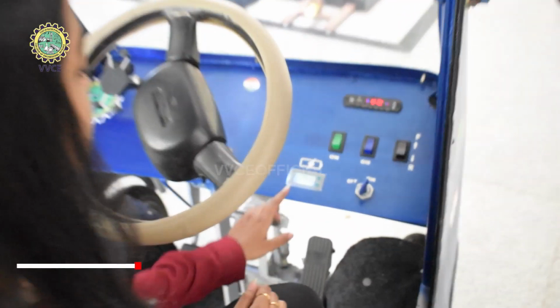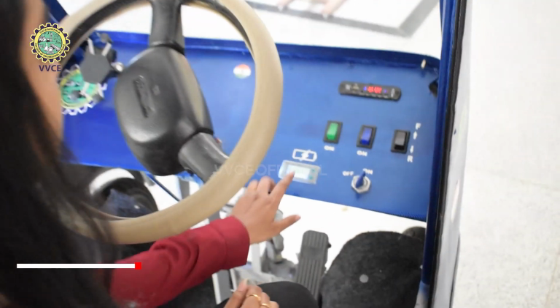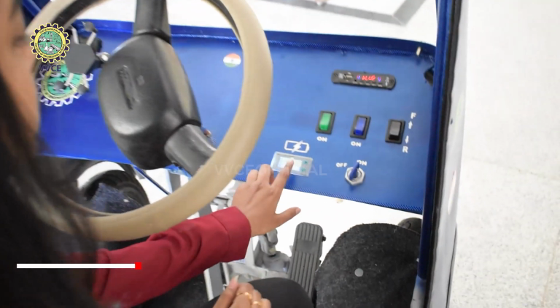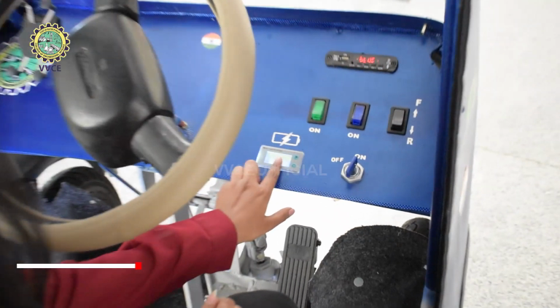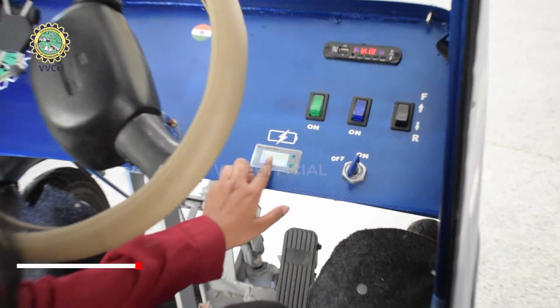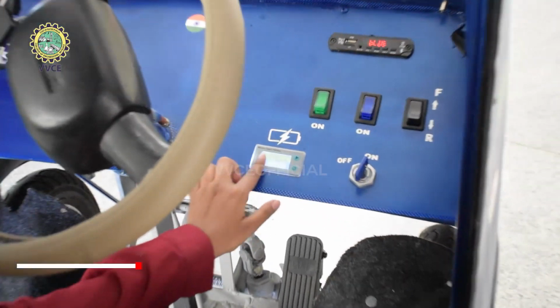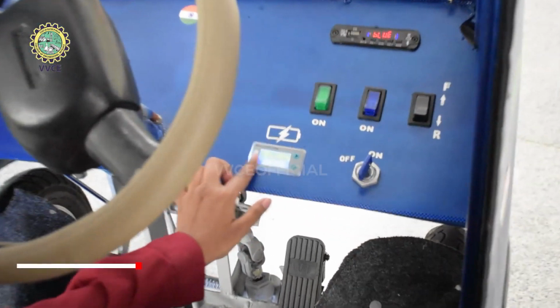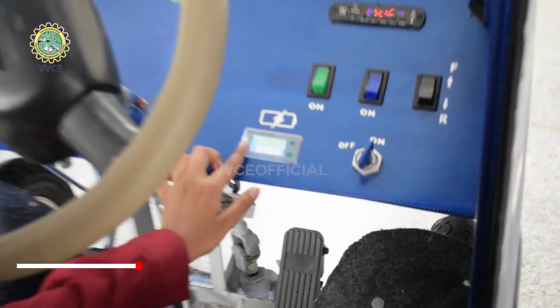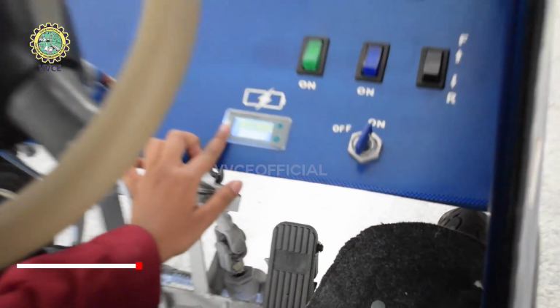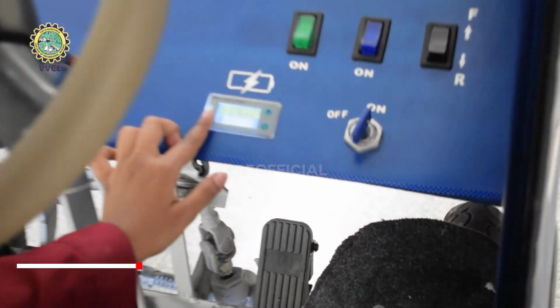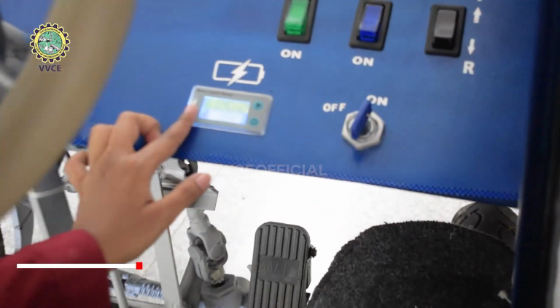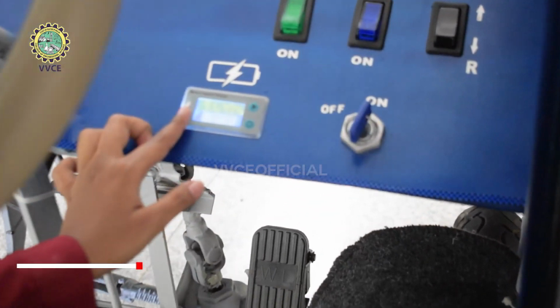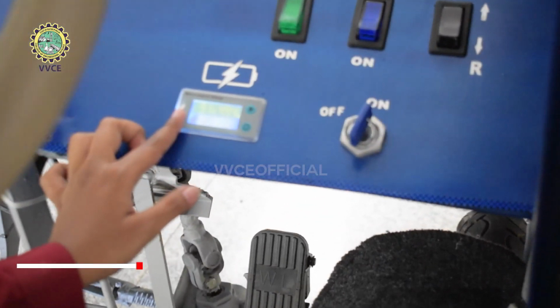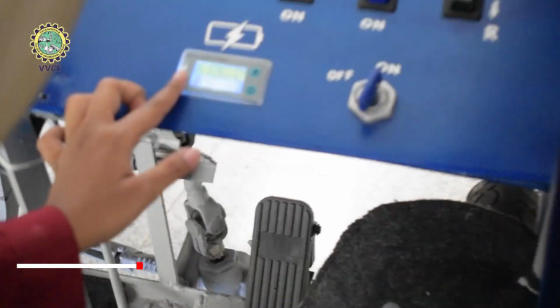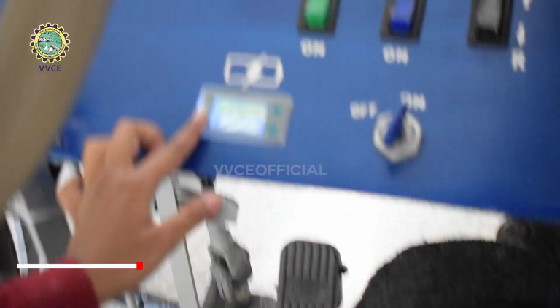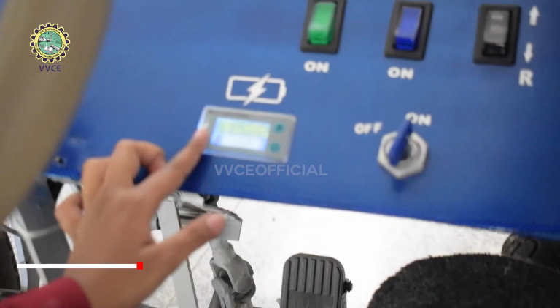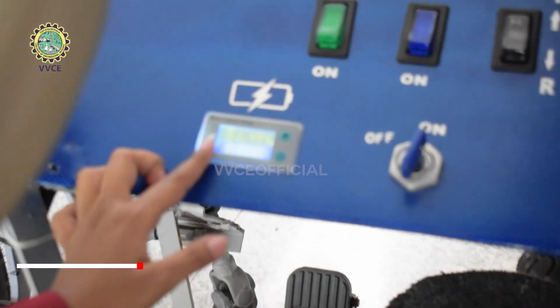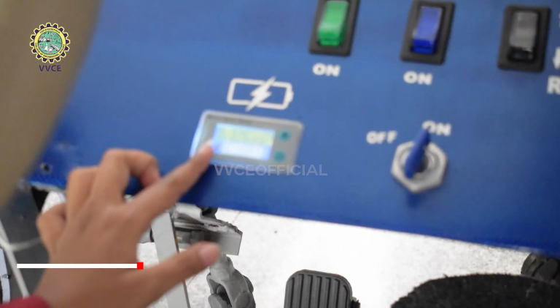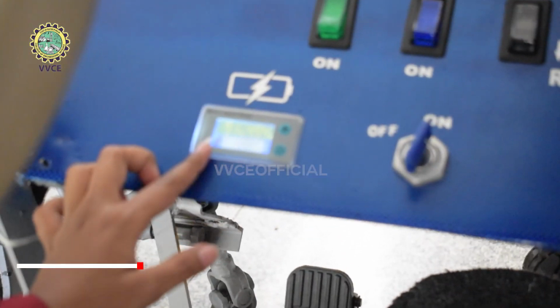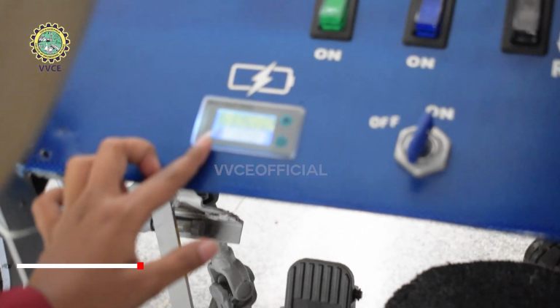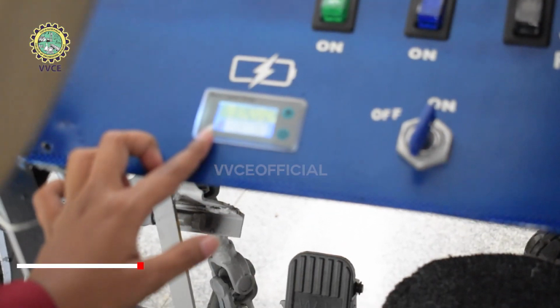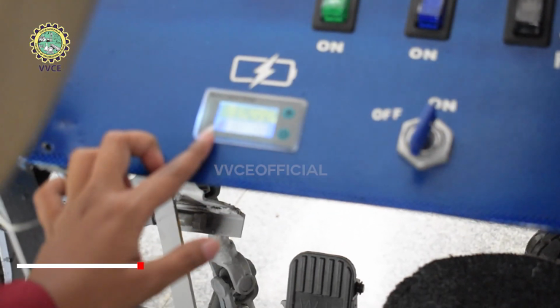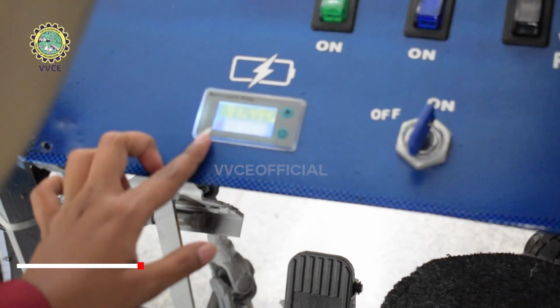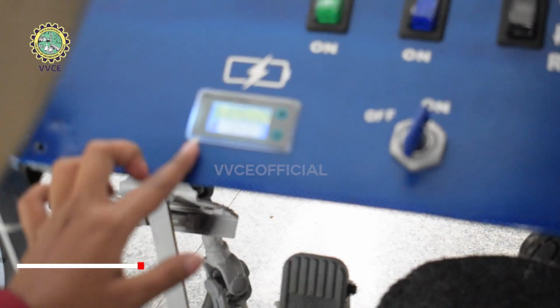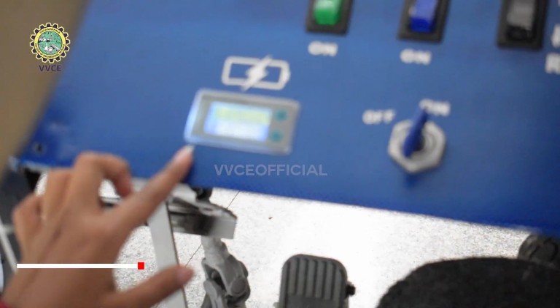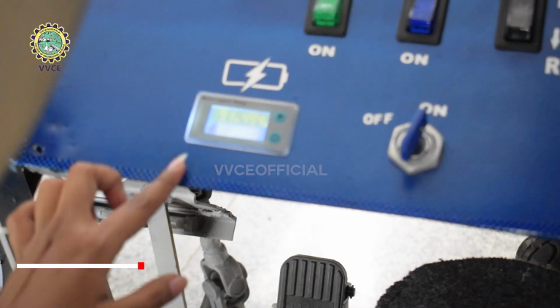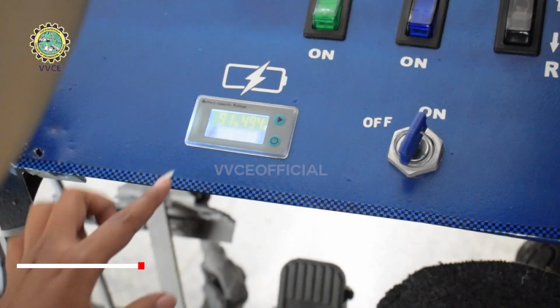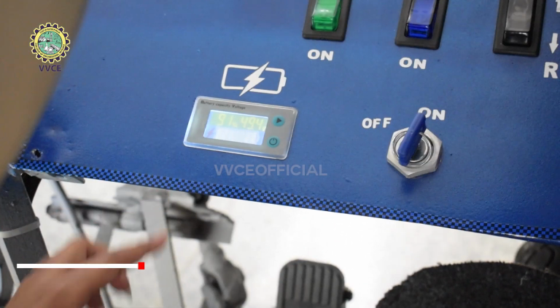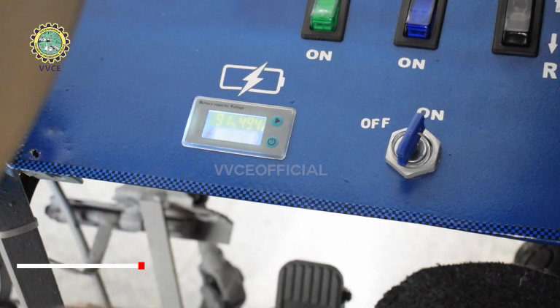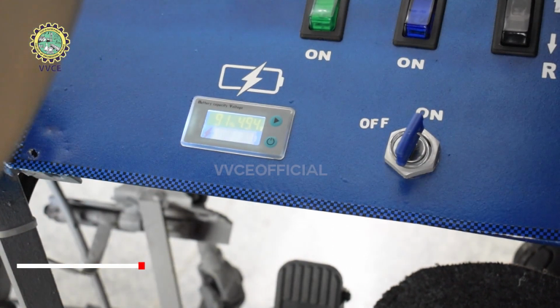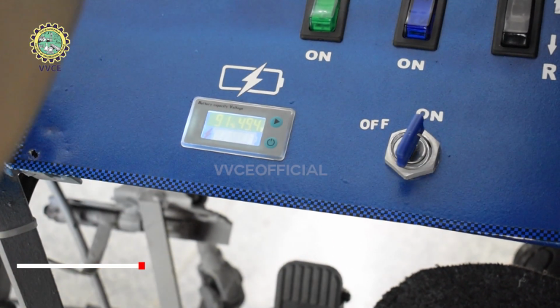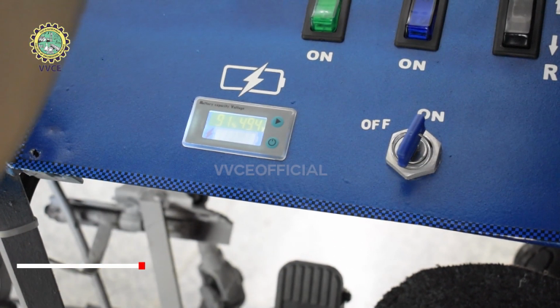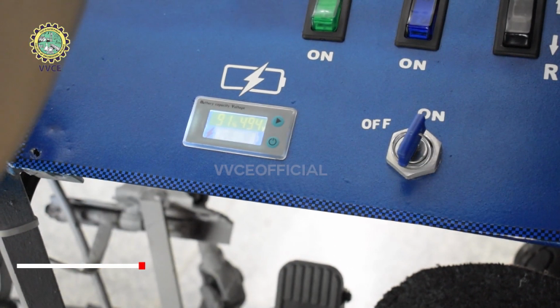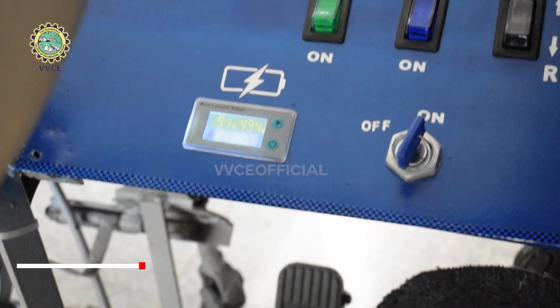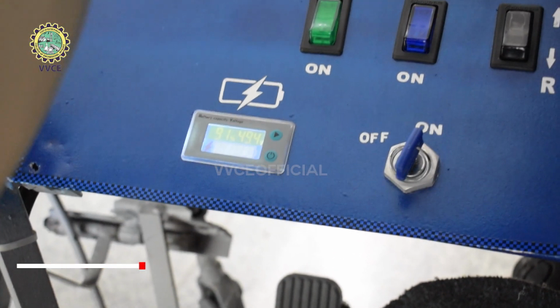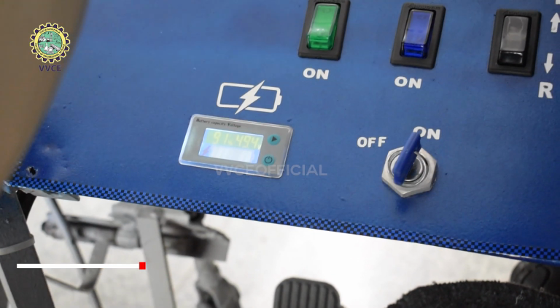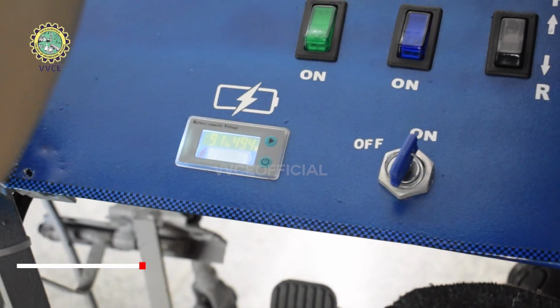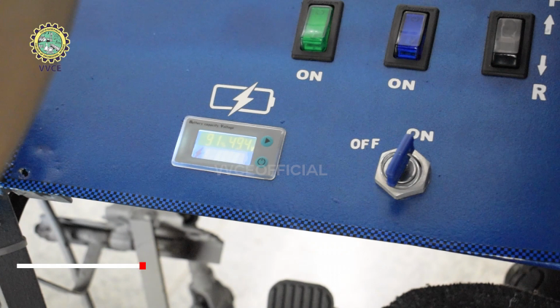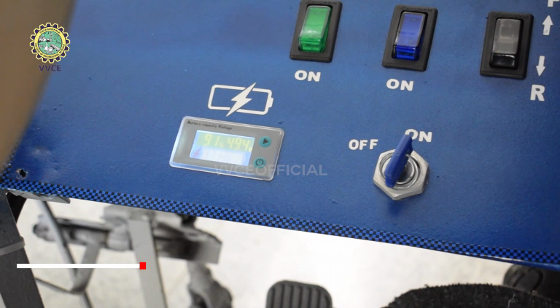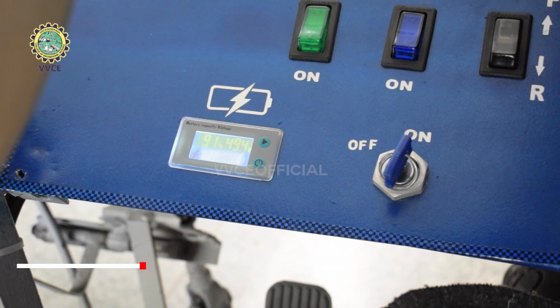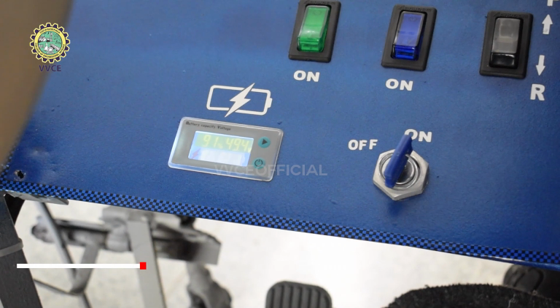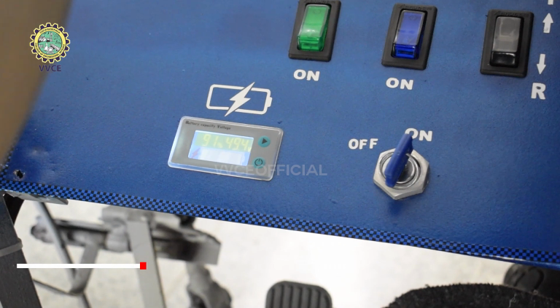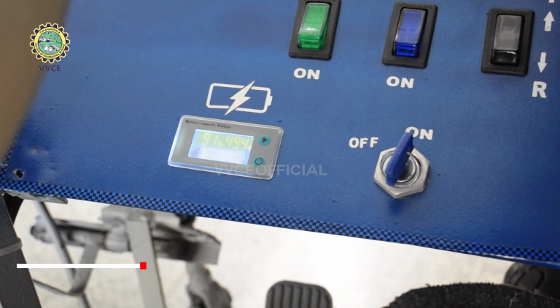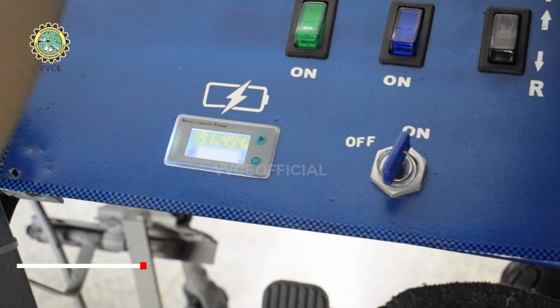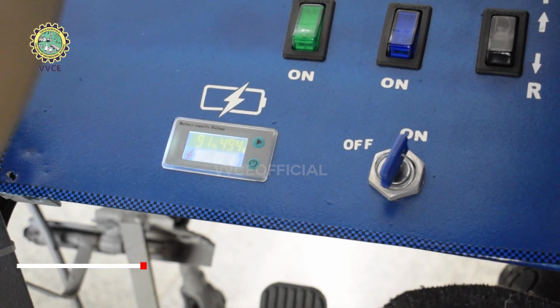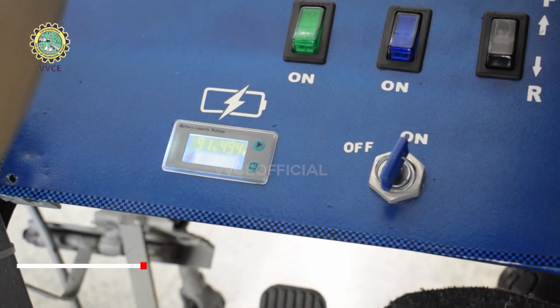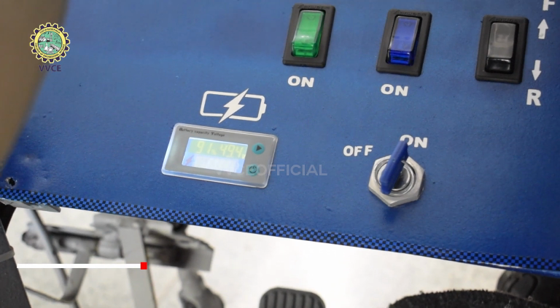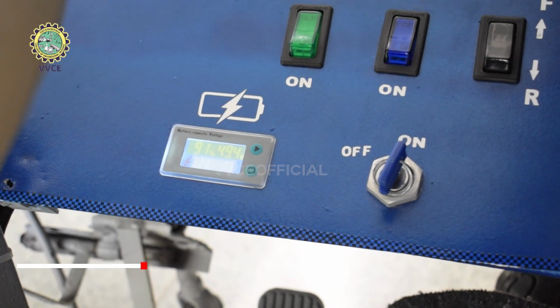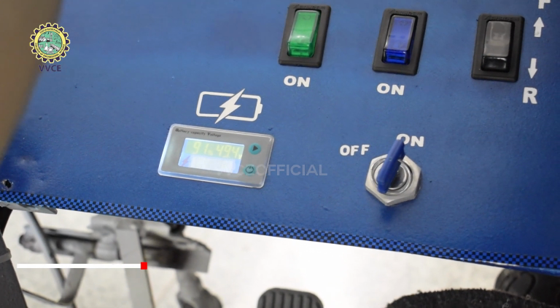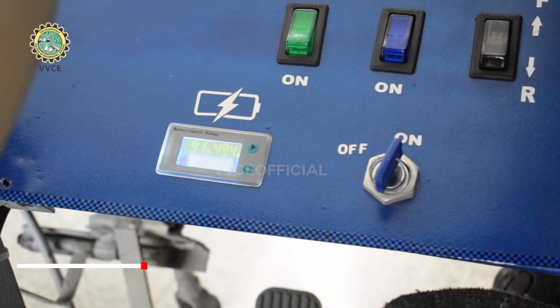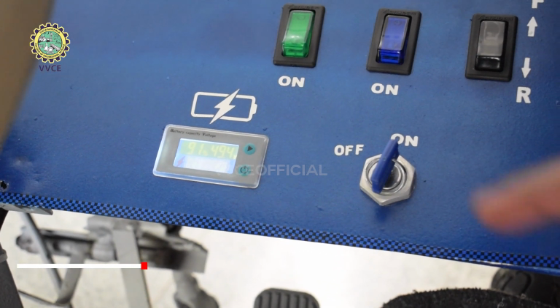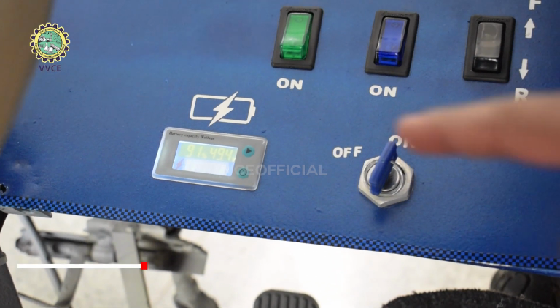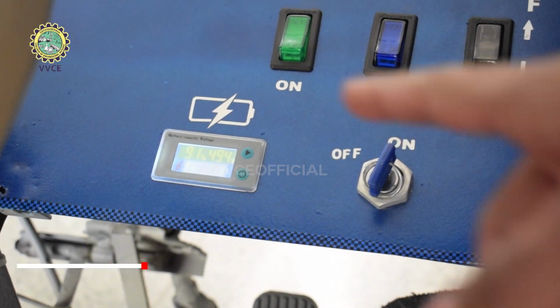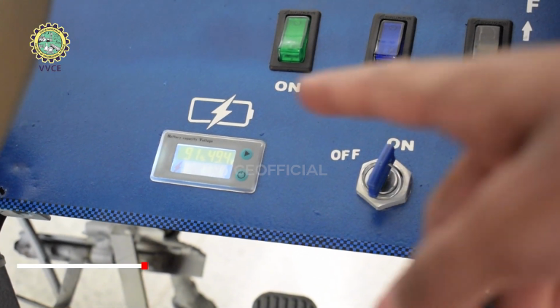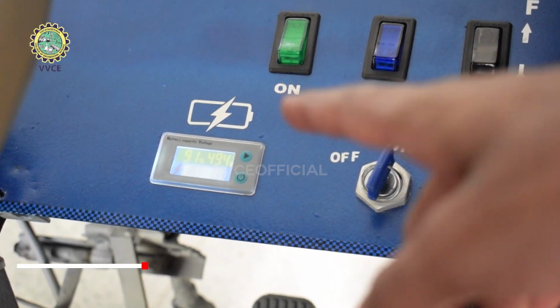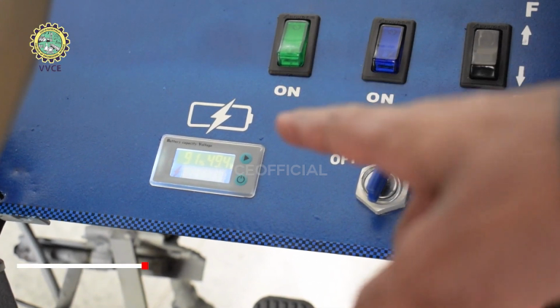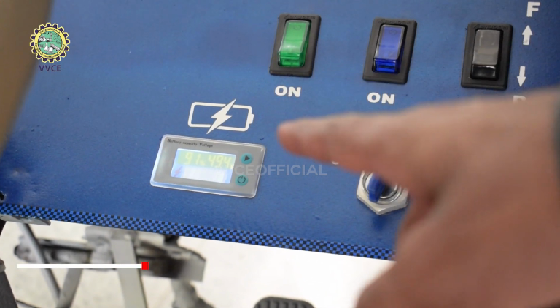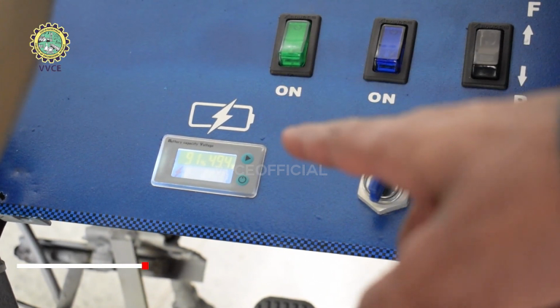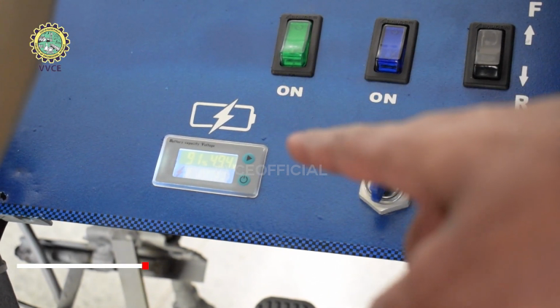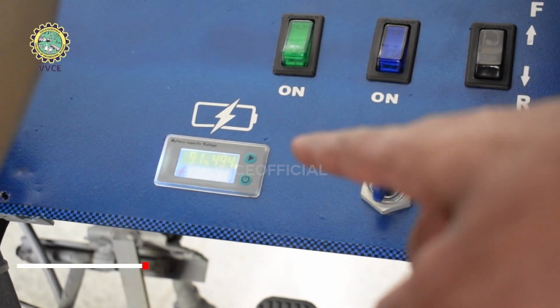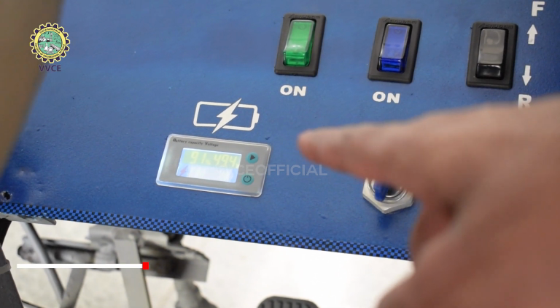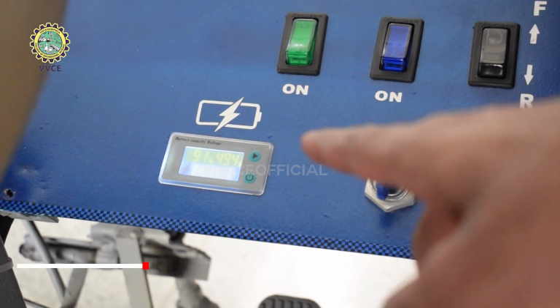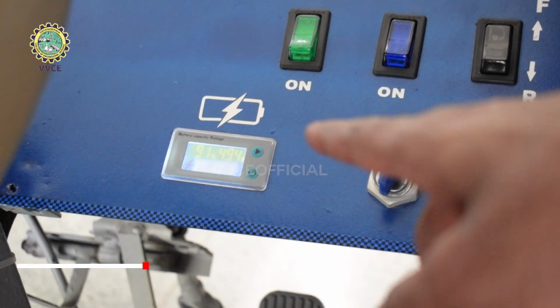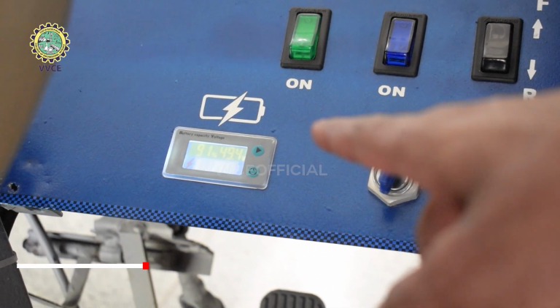So, is this the battery capacity indicator? Yeah, it shows the percentage of charge left in the battery and also the voltage of the battery.